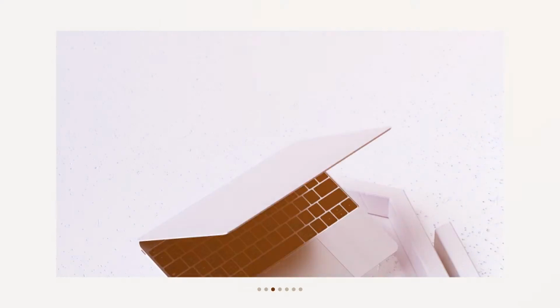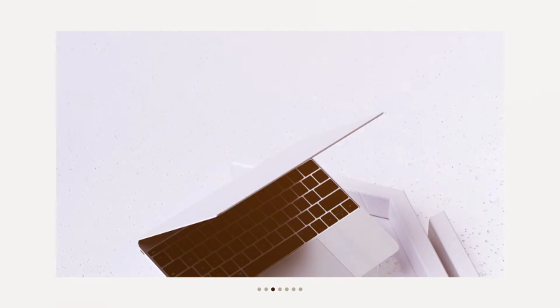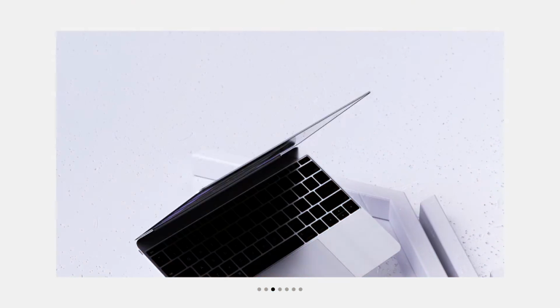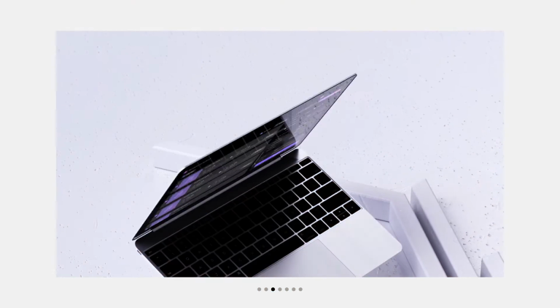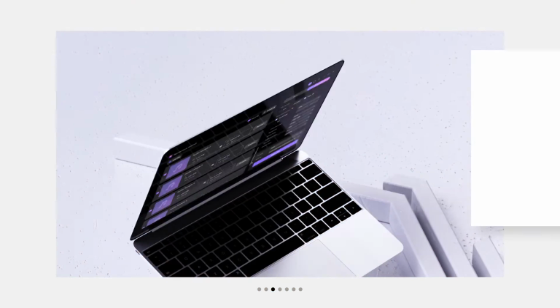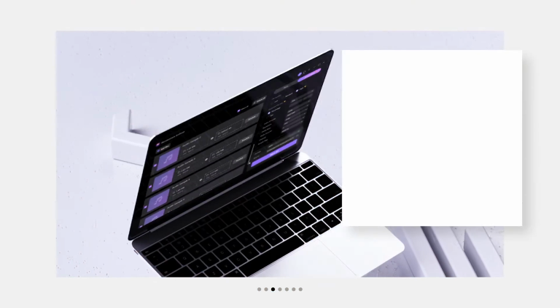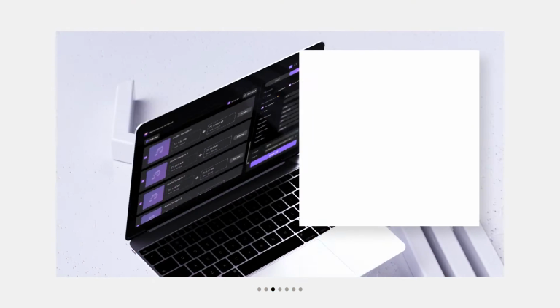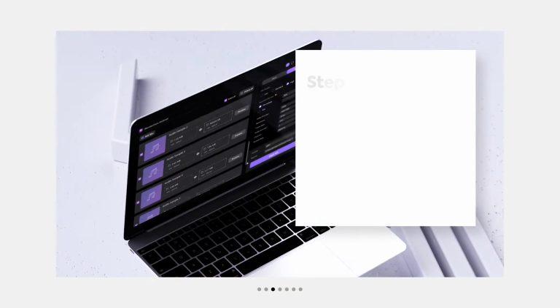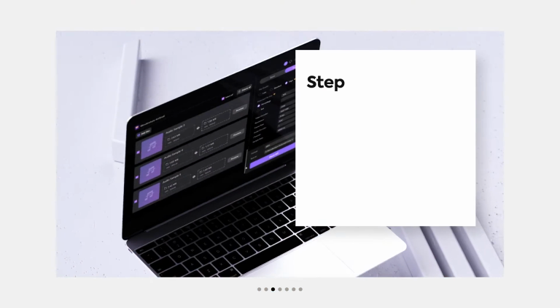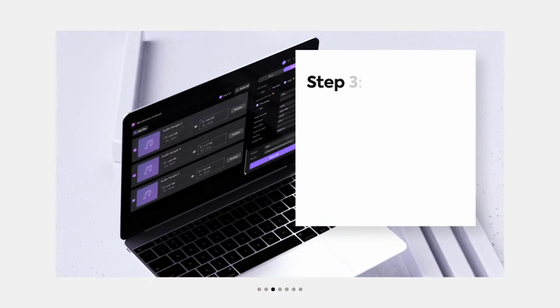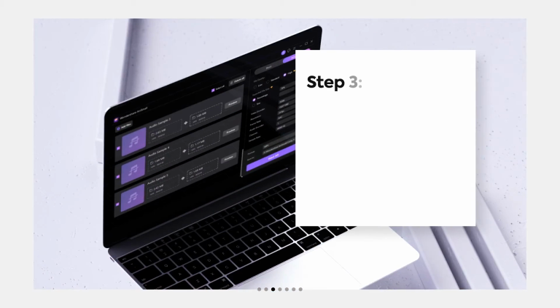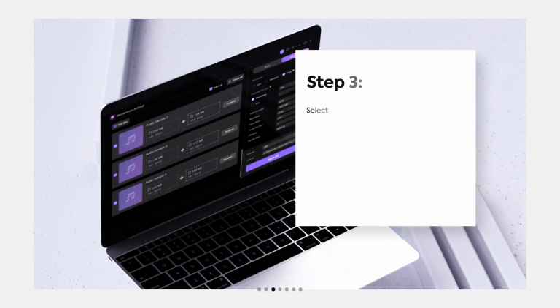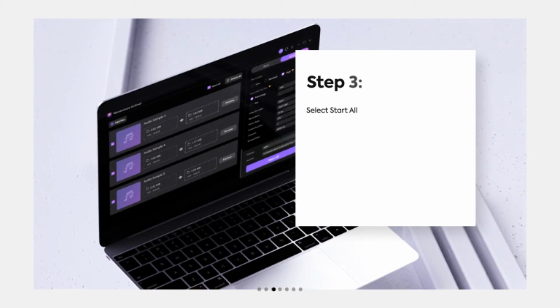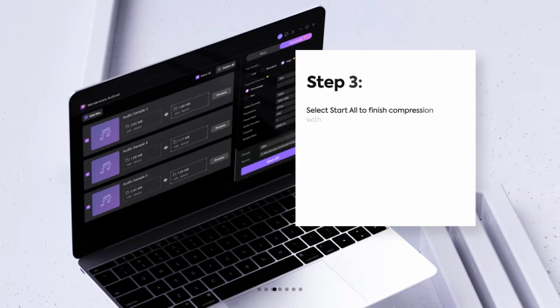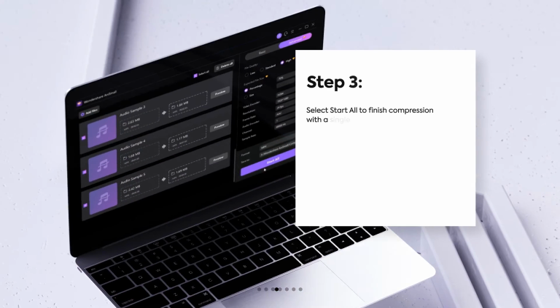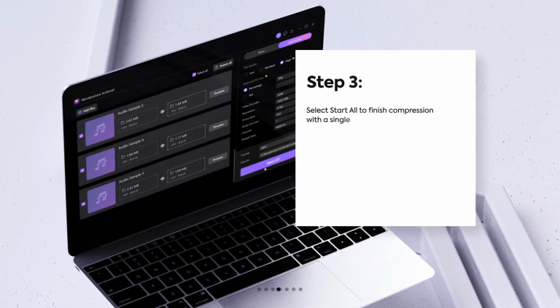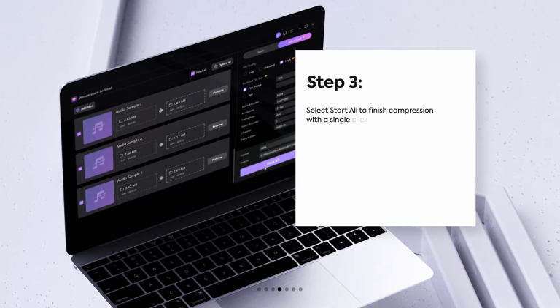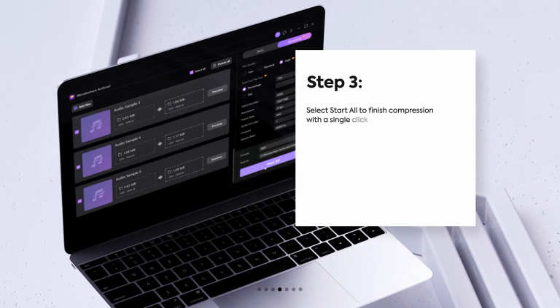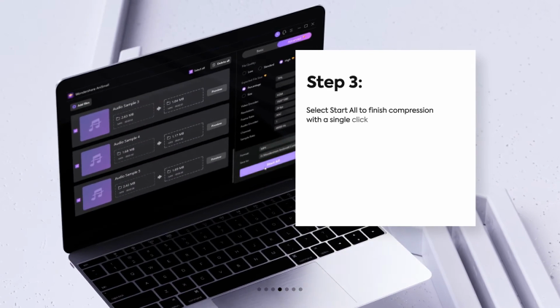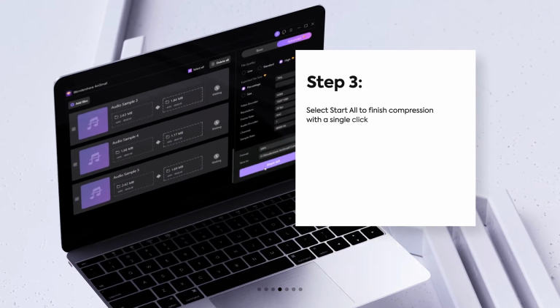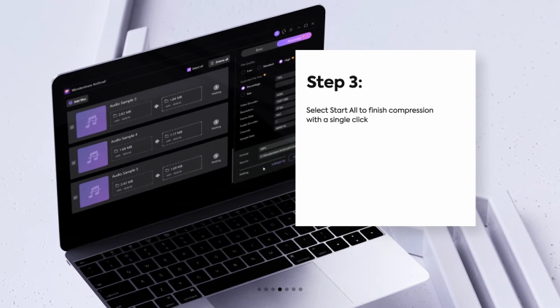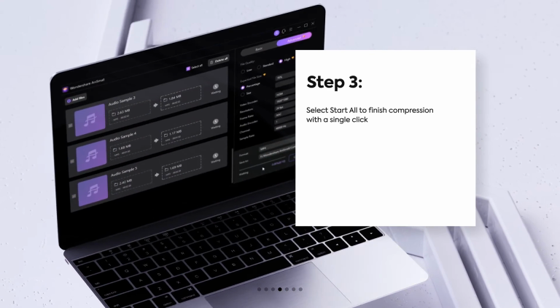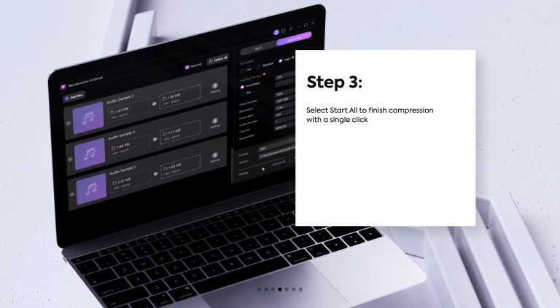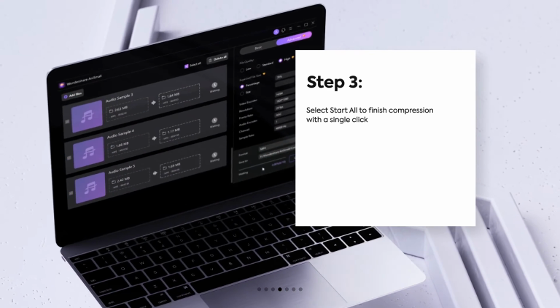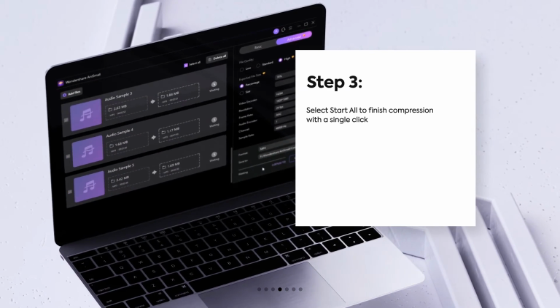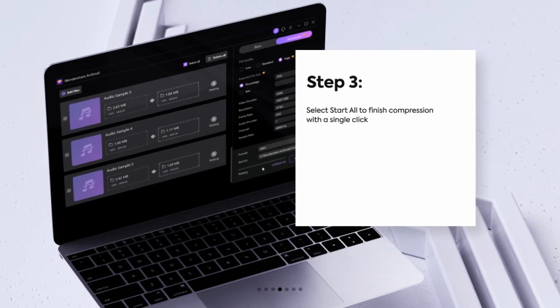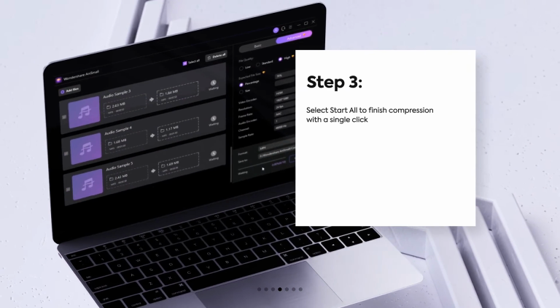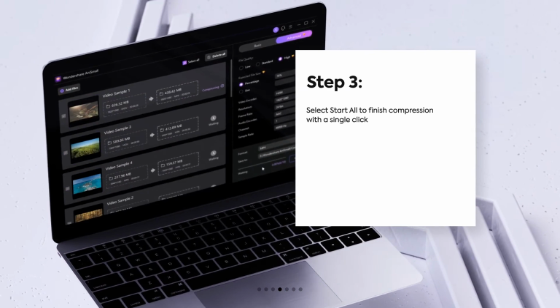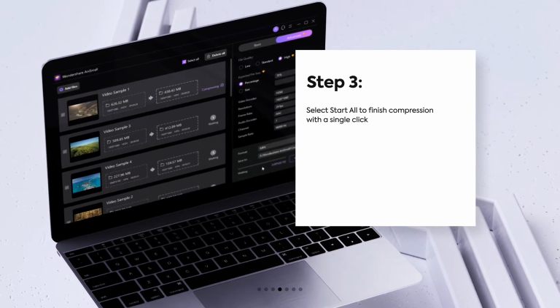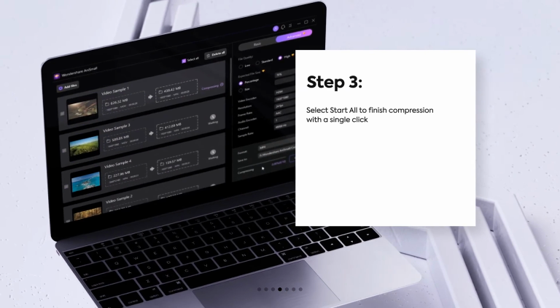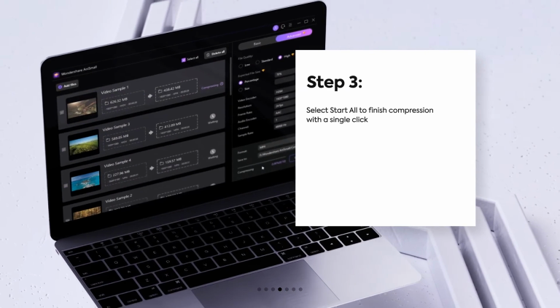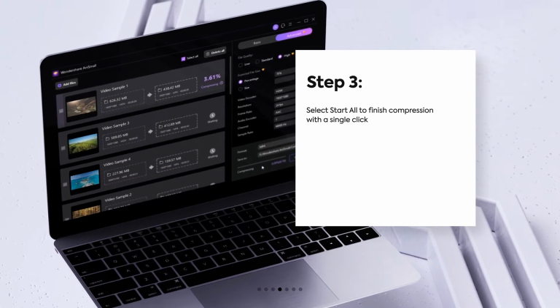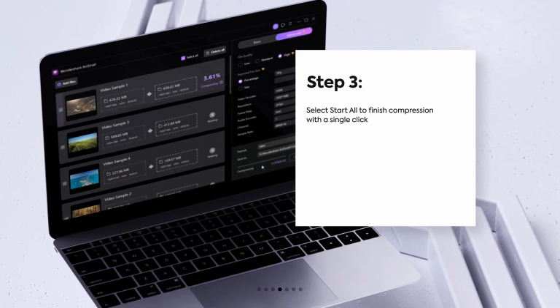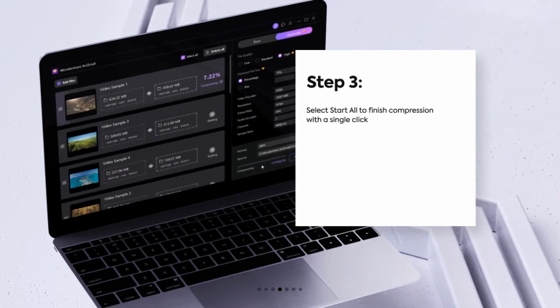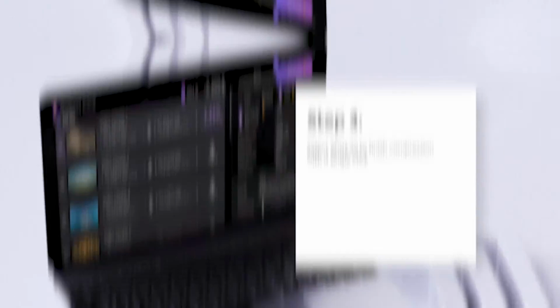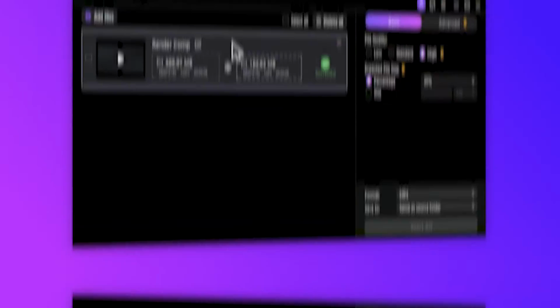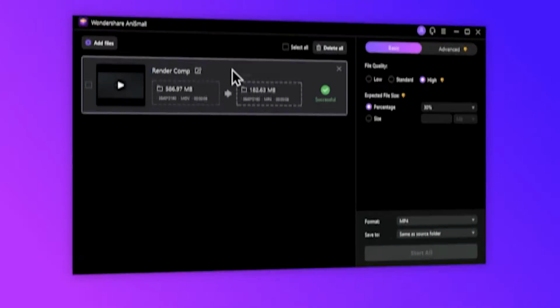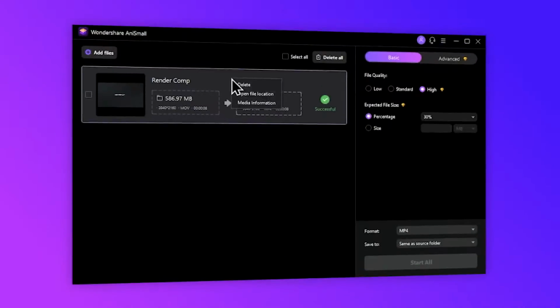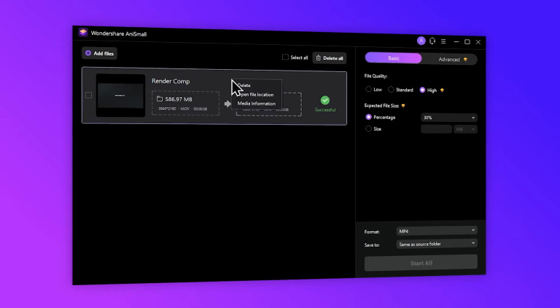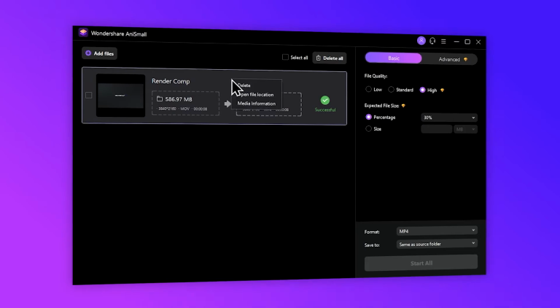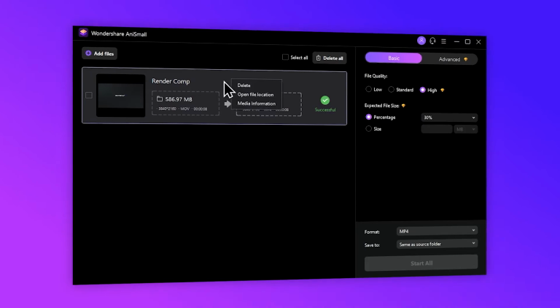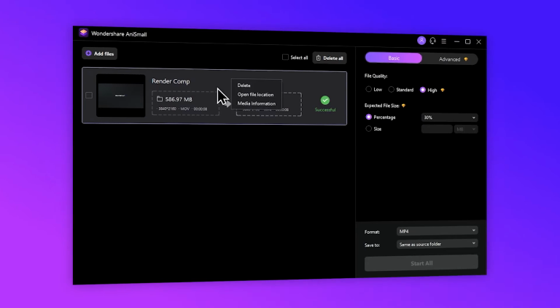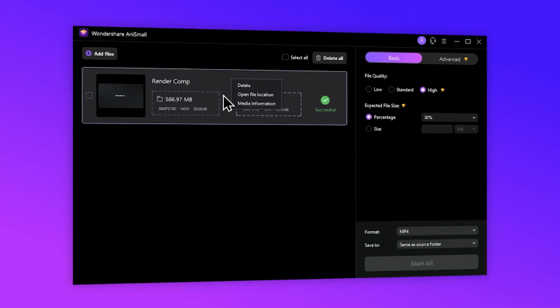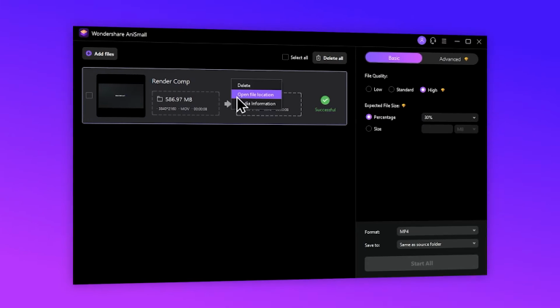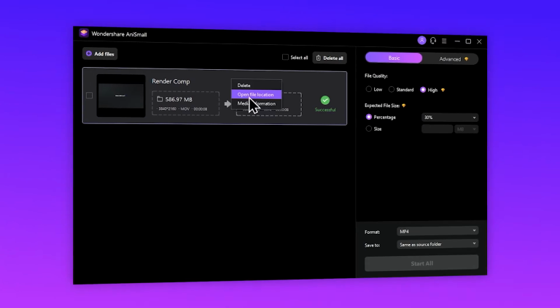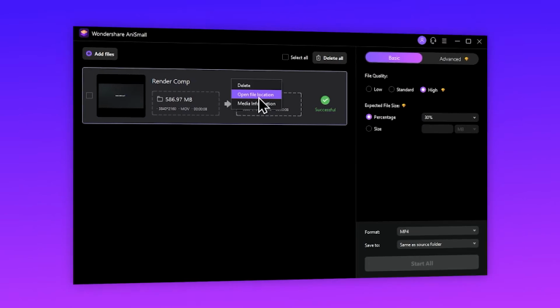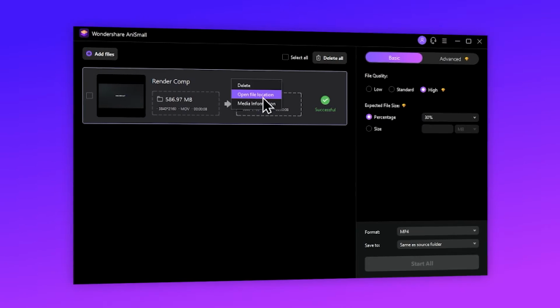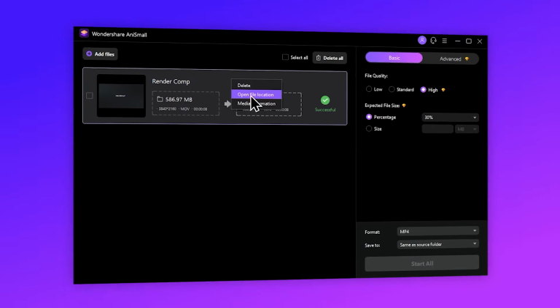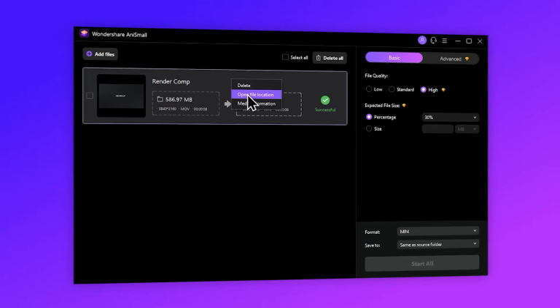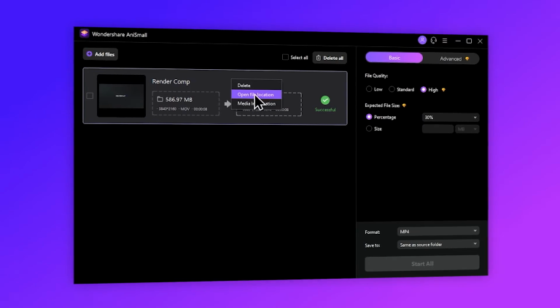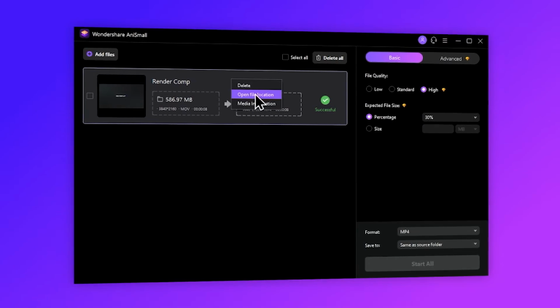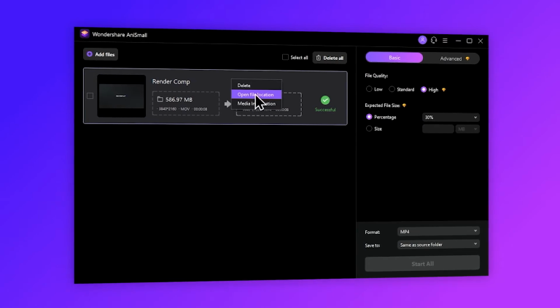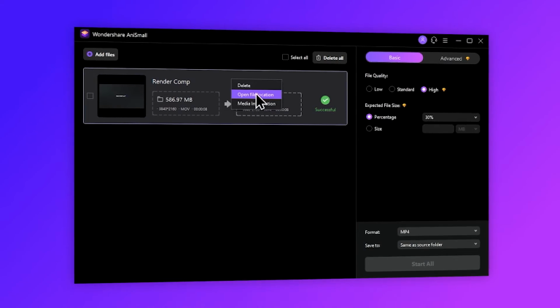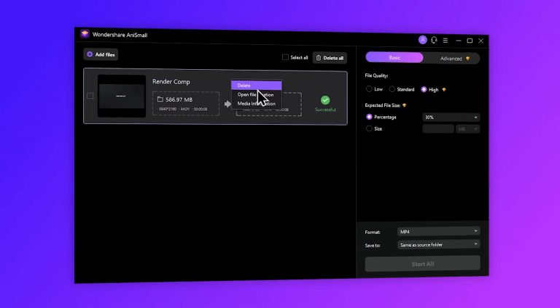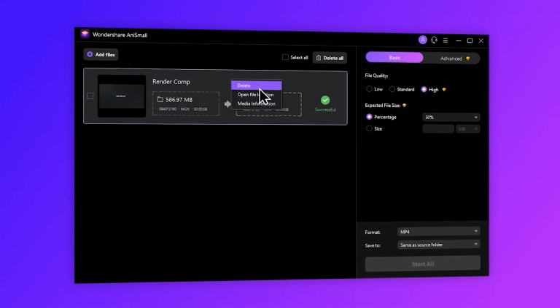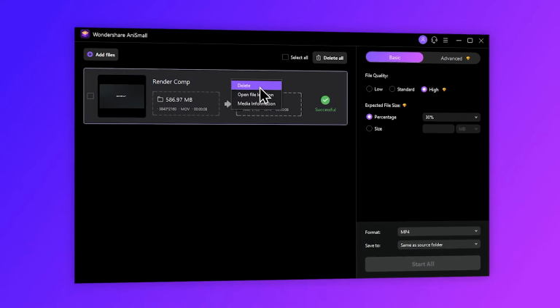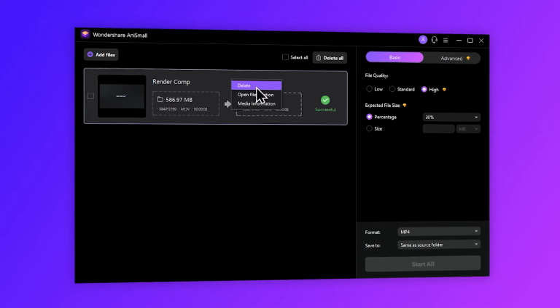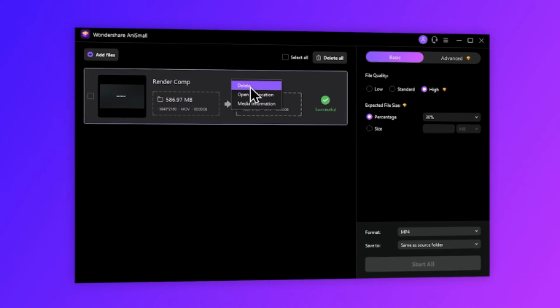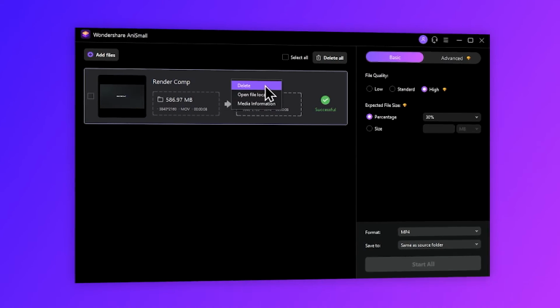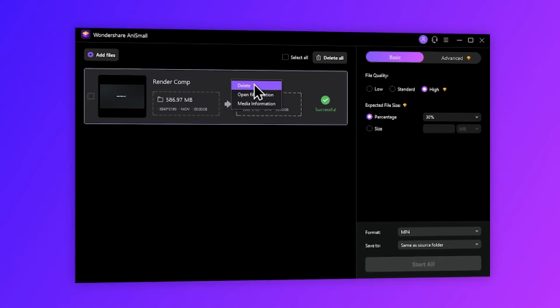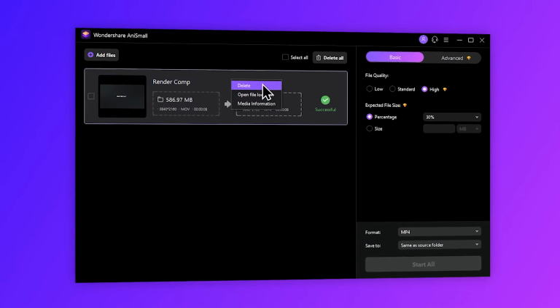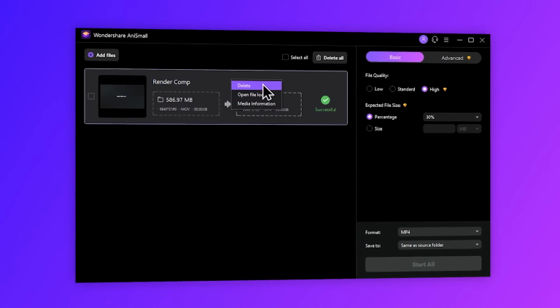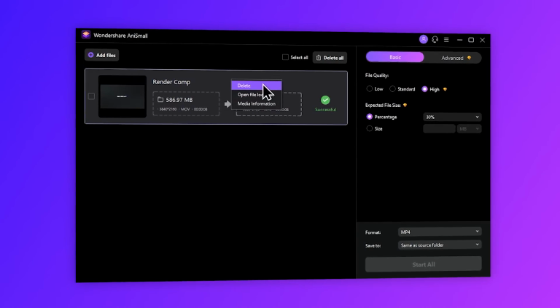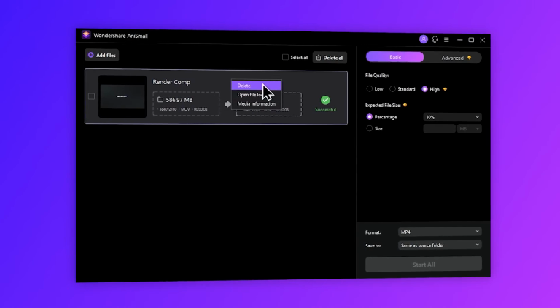Step 3: Select Start All to finish compression with a single click. Retrieve the compressed audio file or video file in the Finish tab.